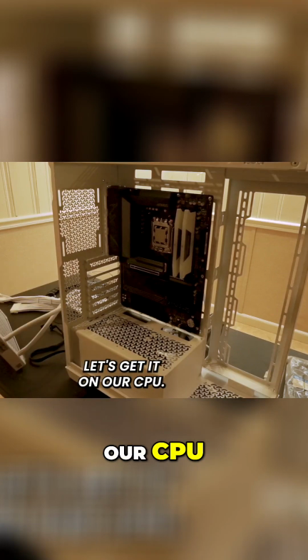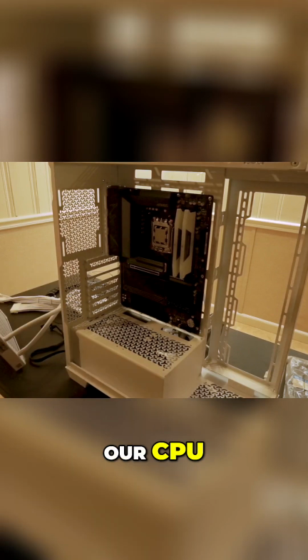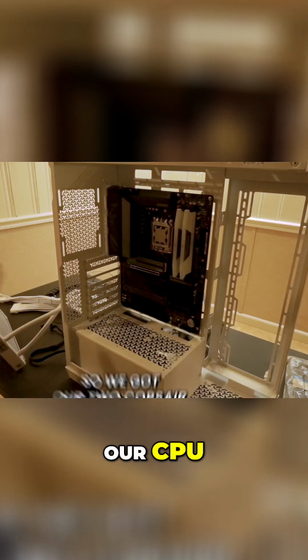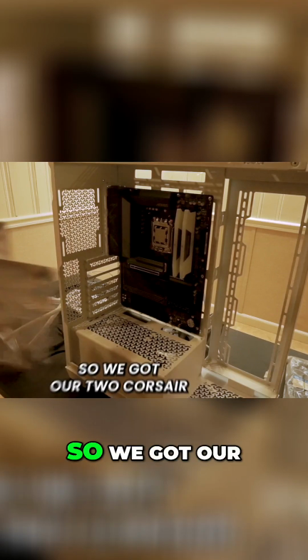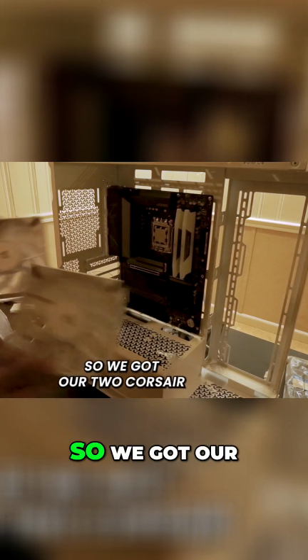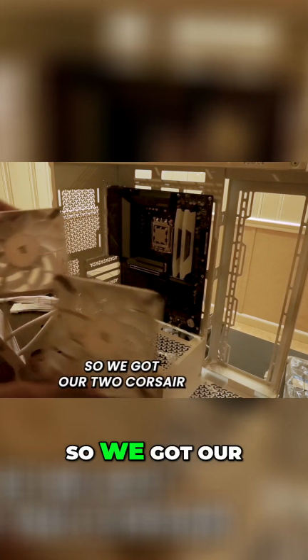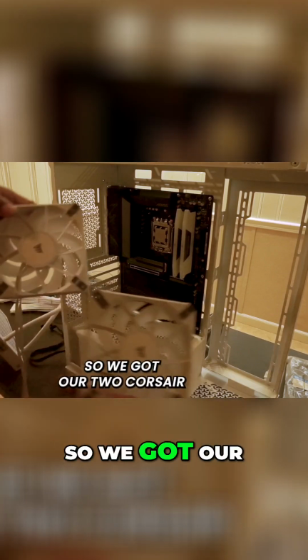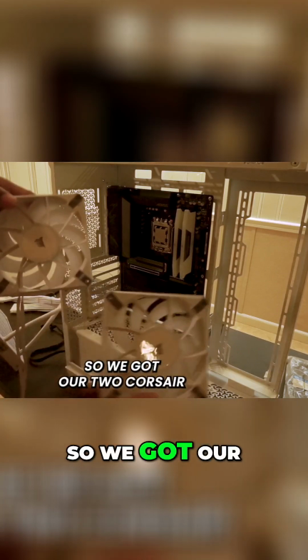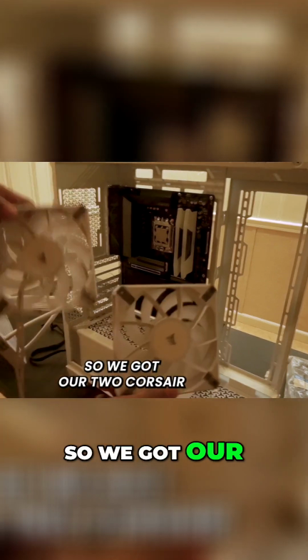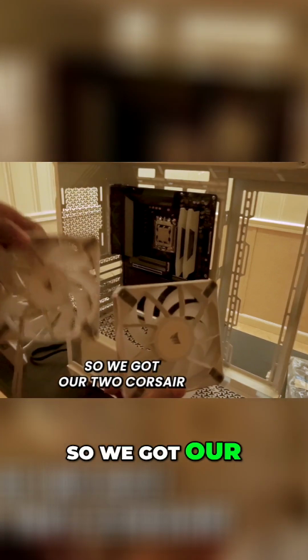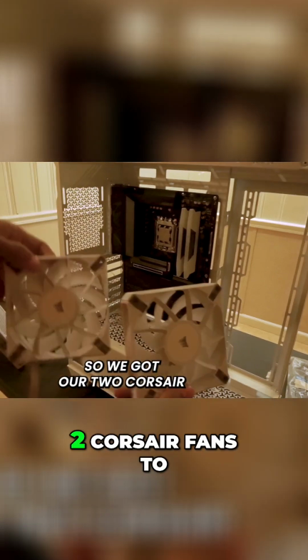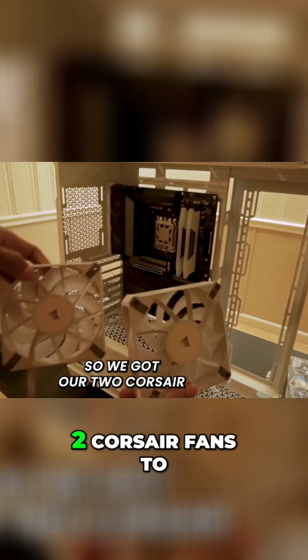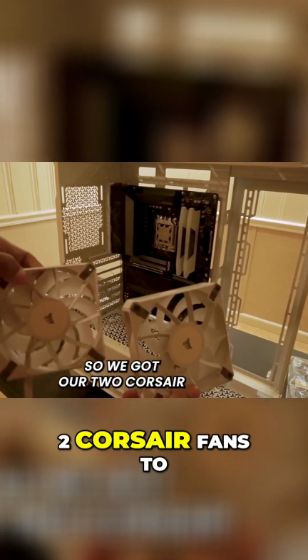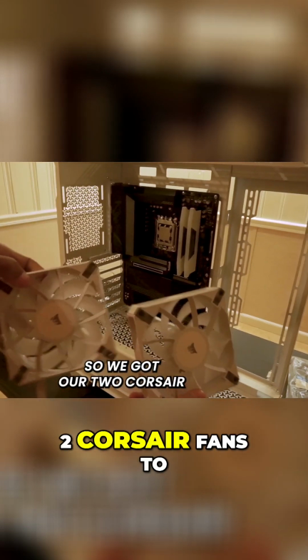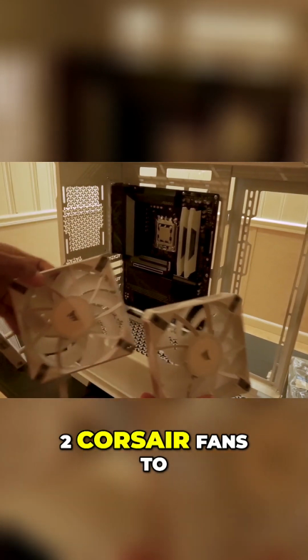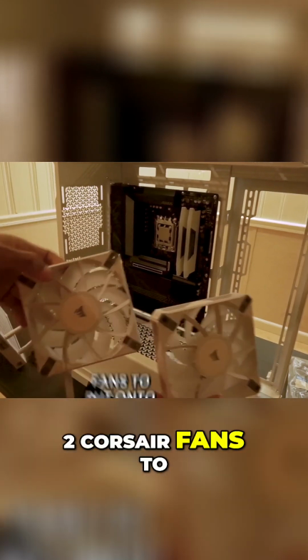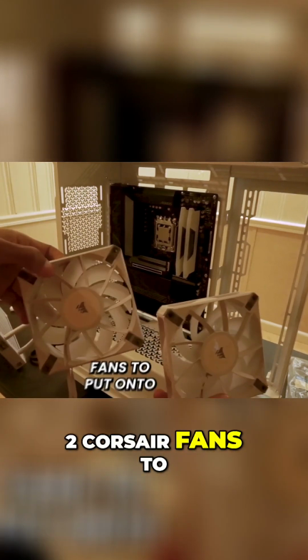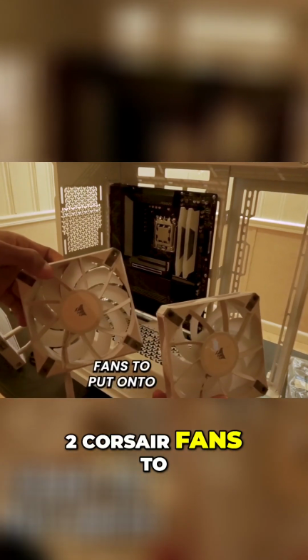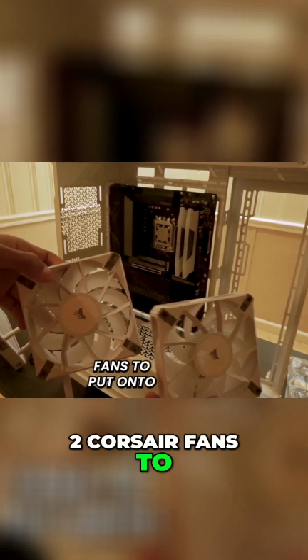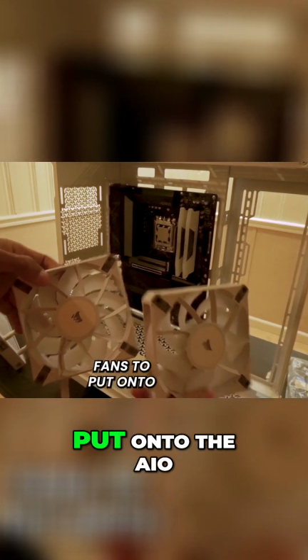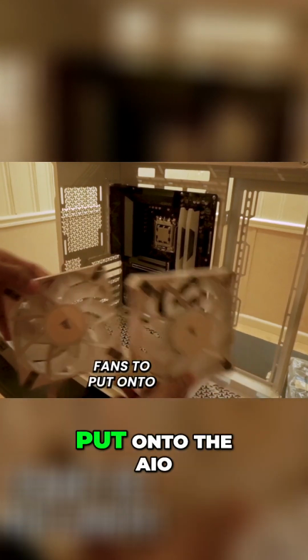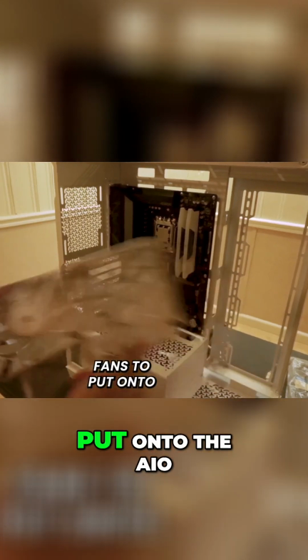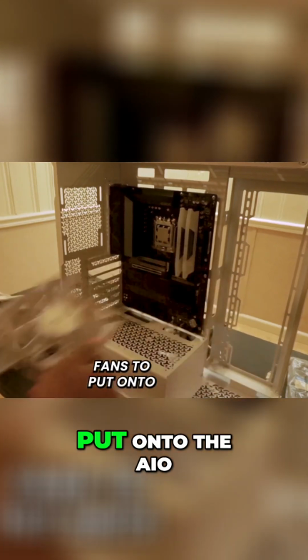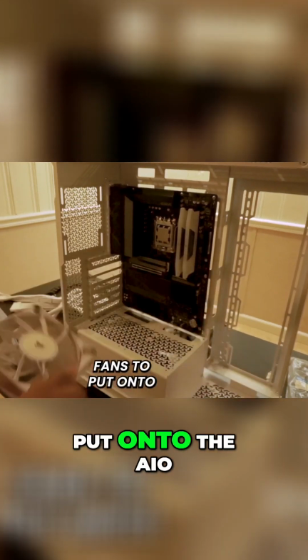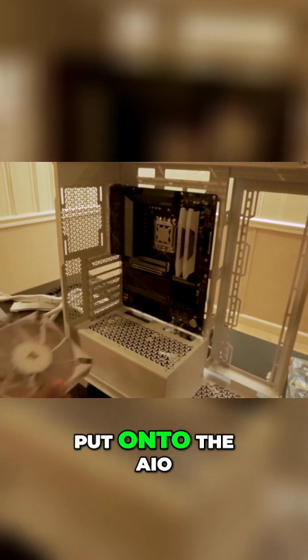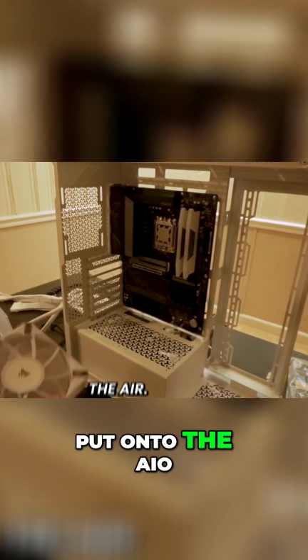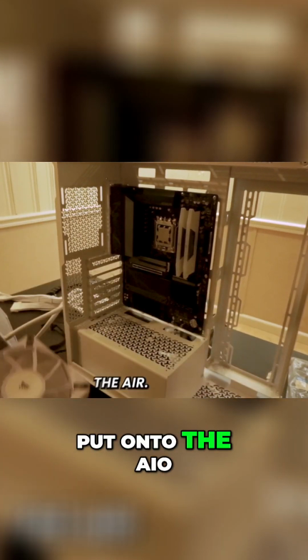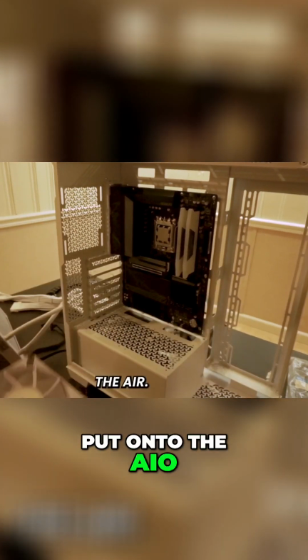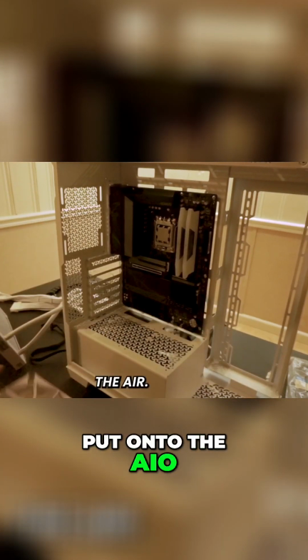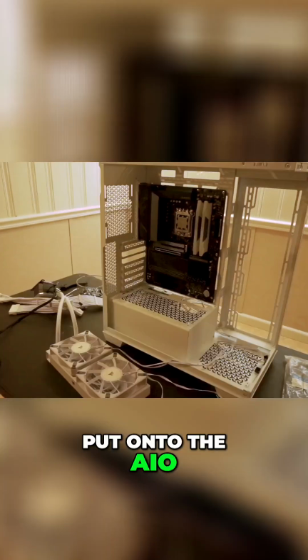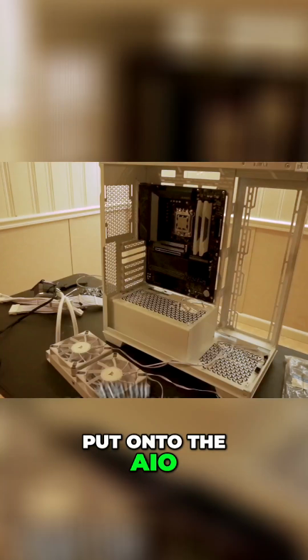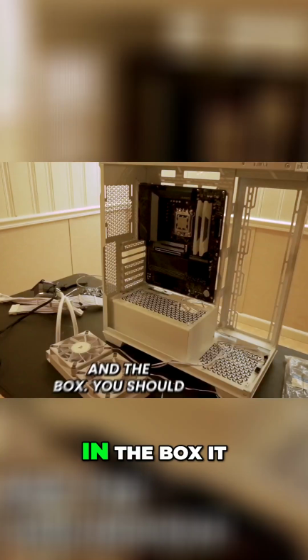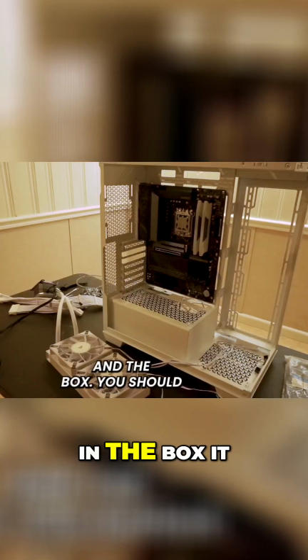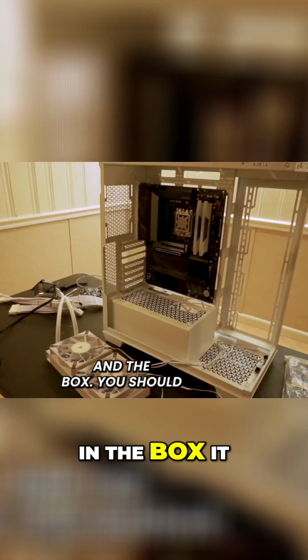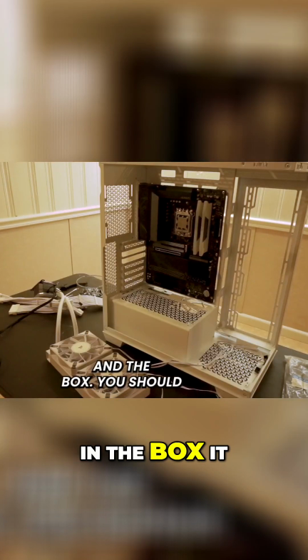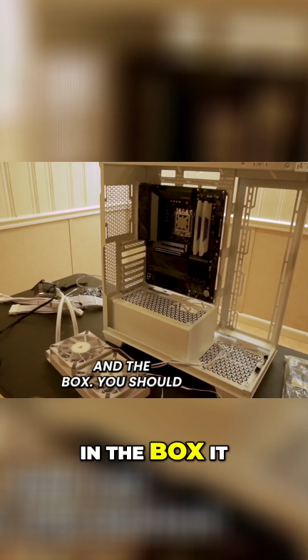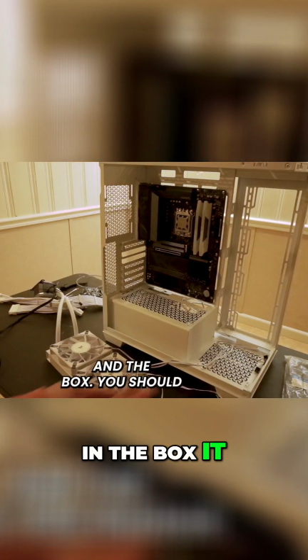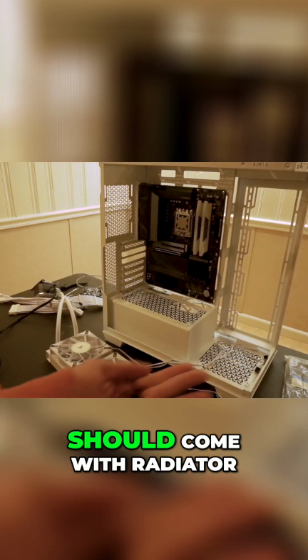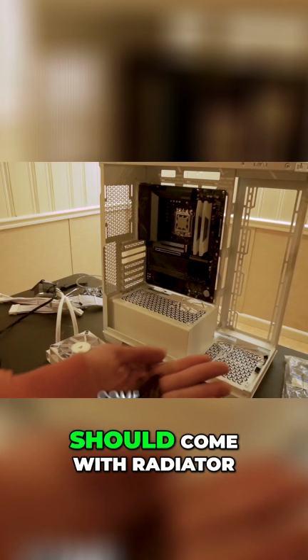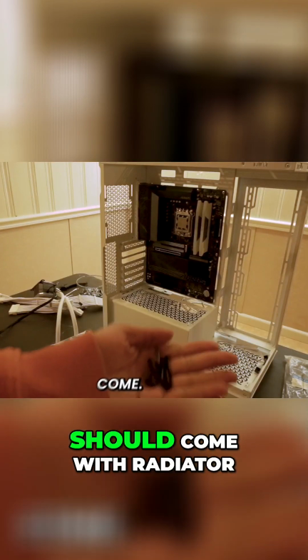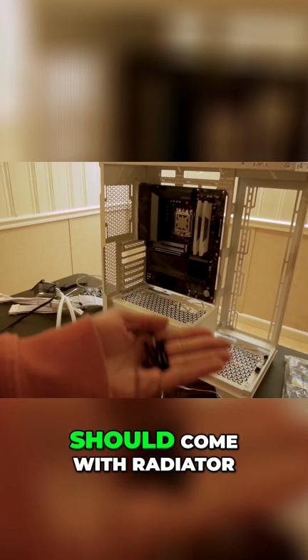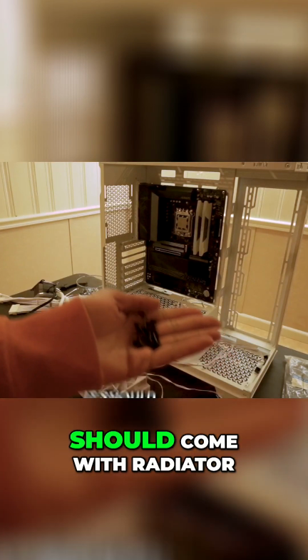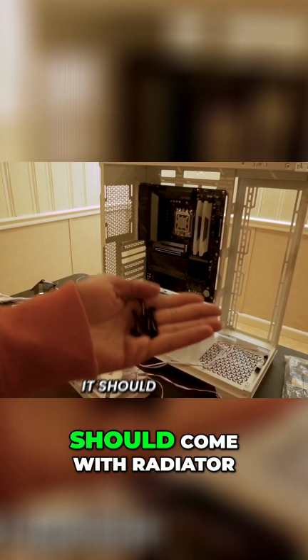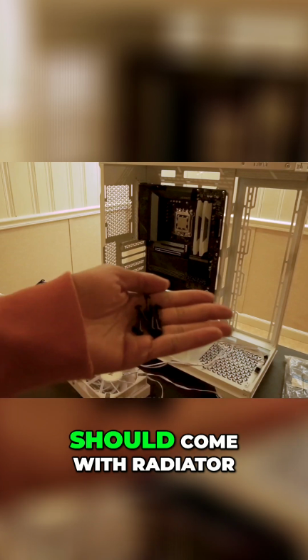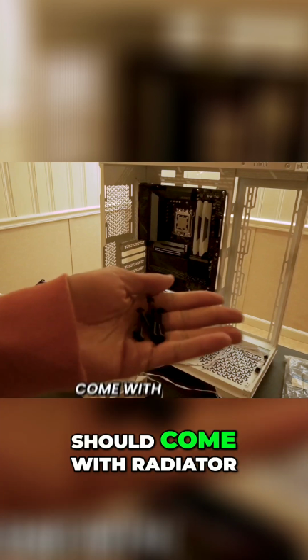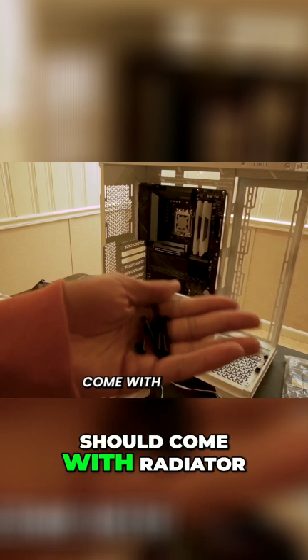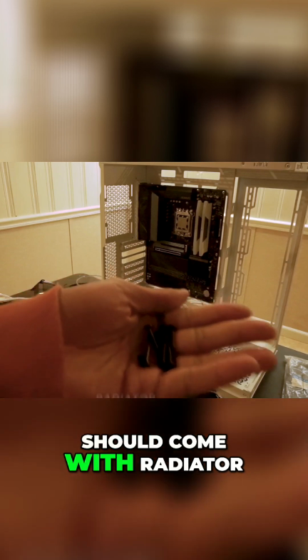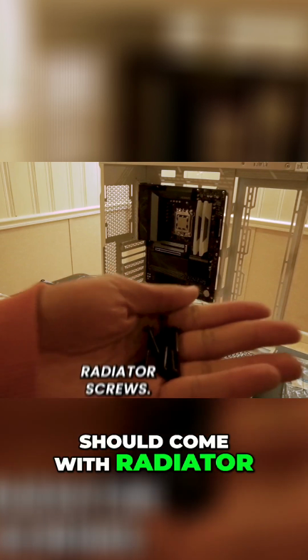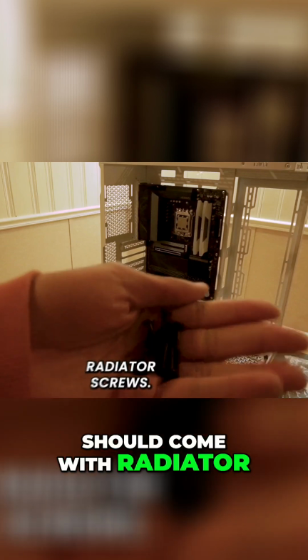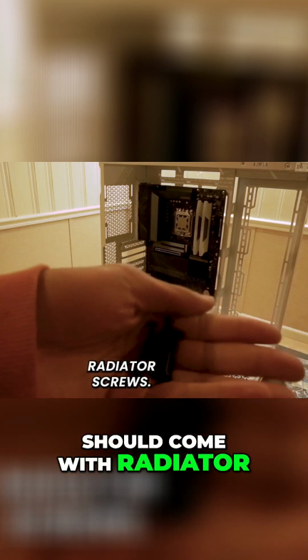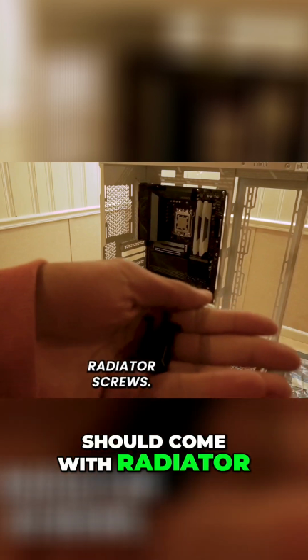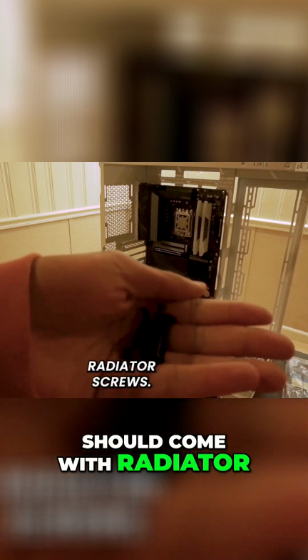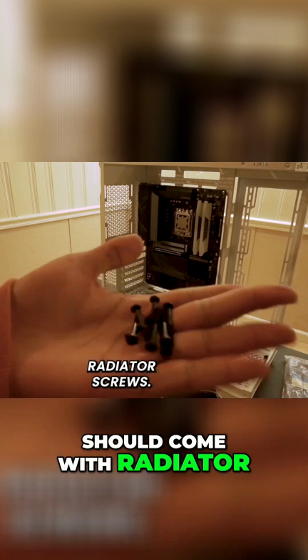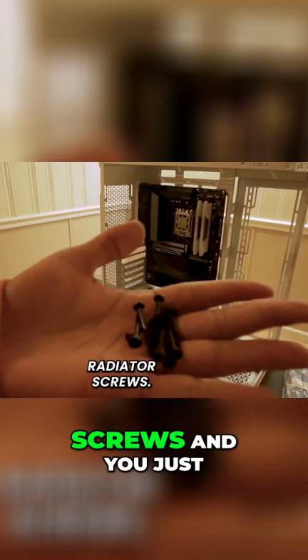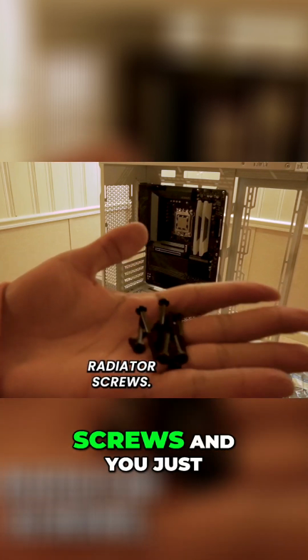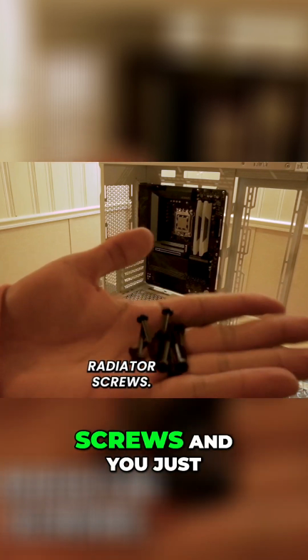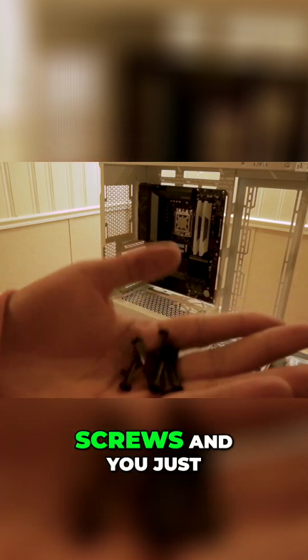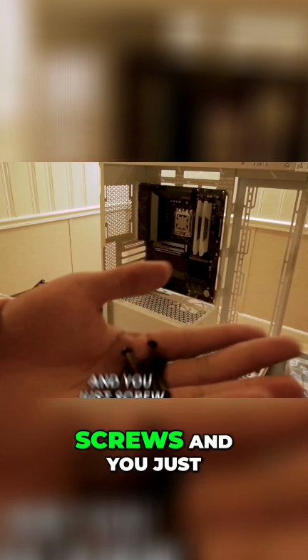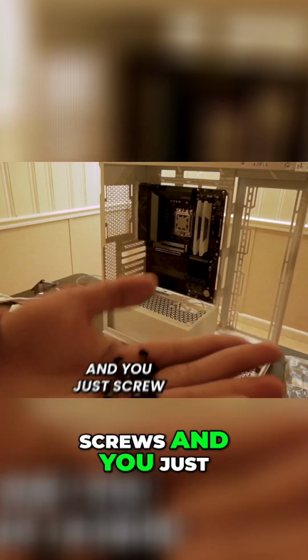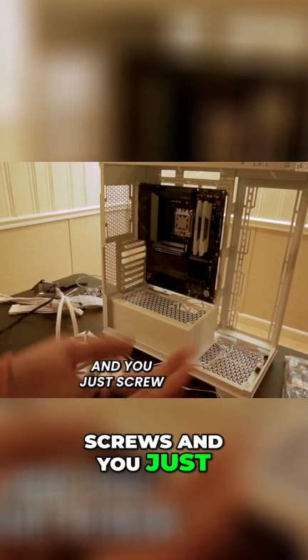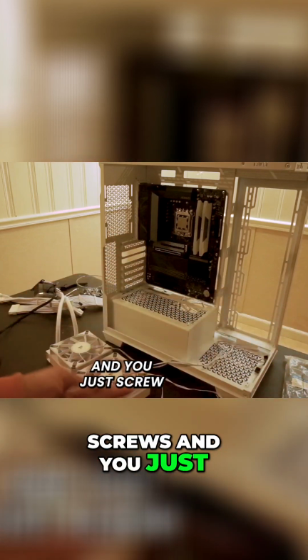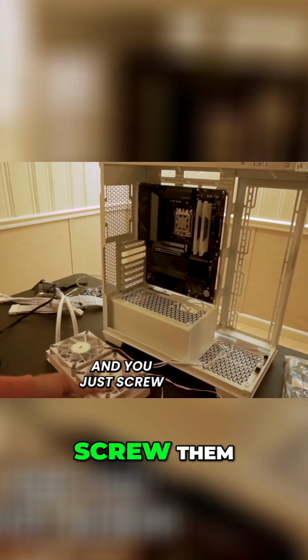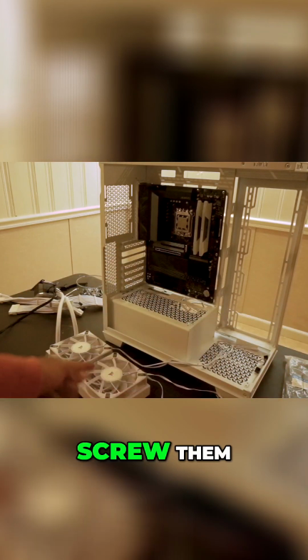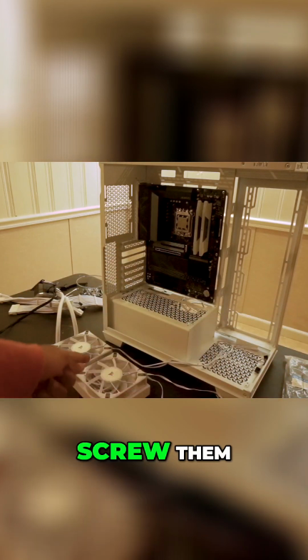We've got our two Corsair fans to put onto the AIO. In the box, it should come with radiator screws, and you just screw them in.